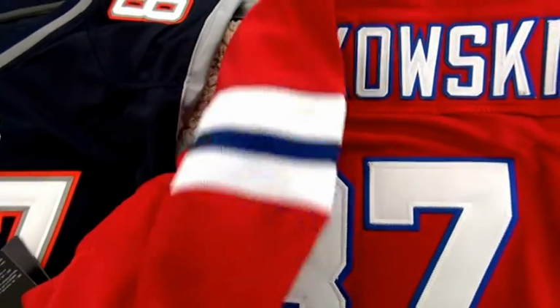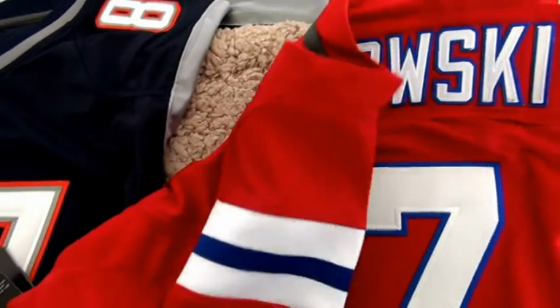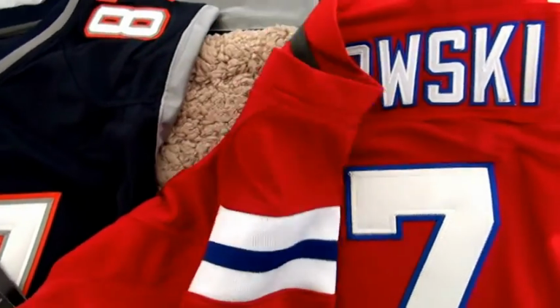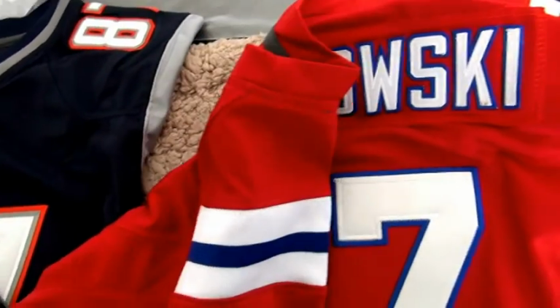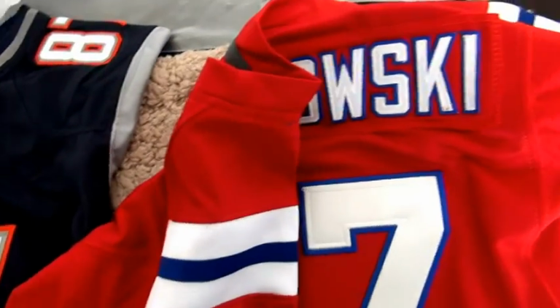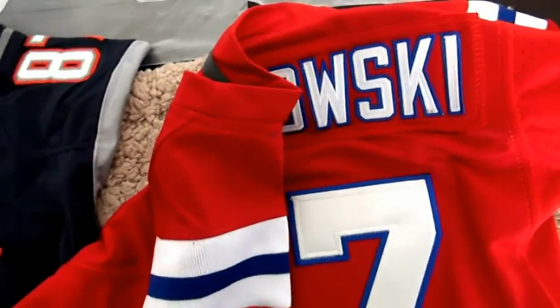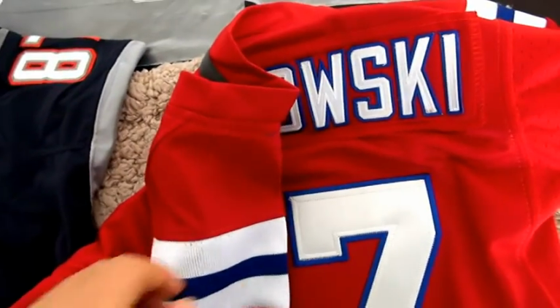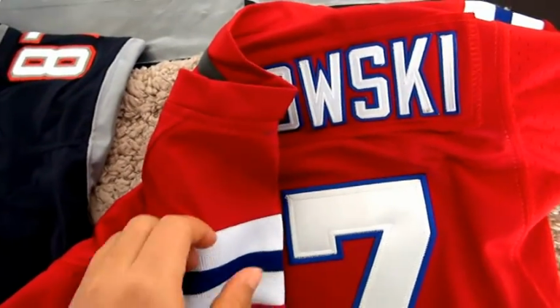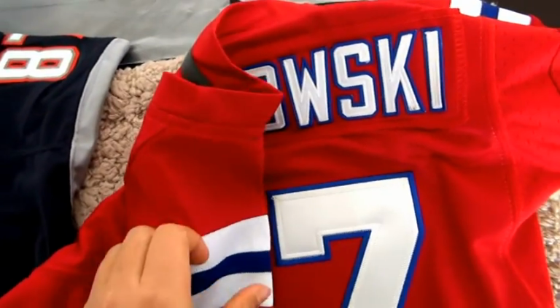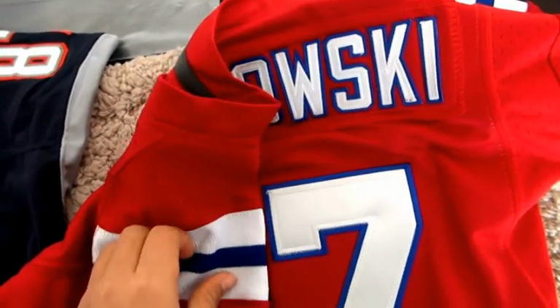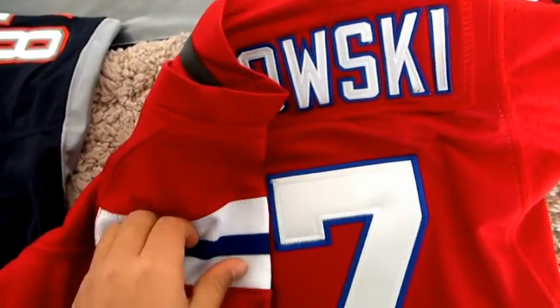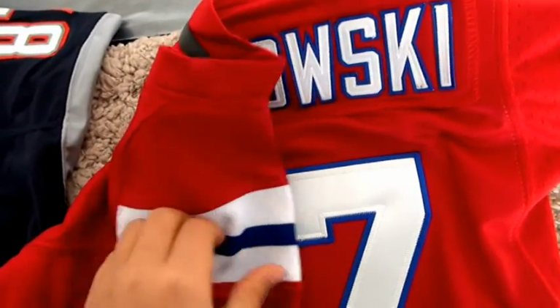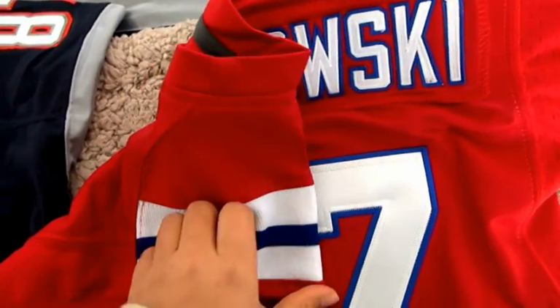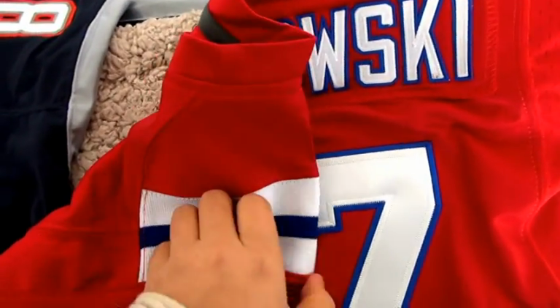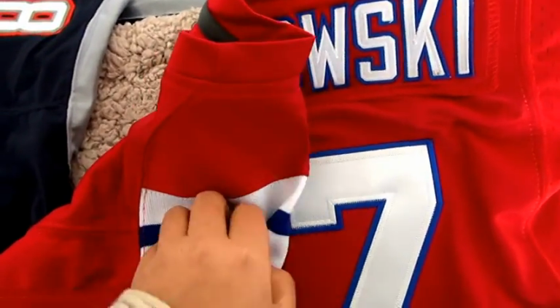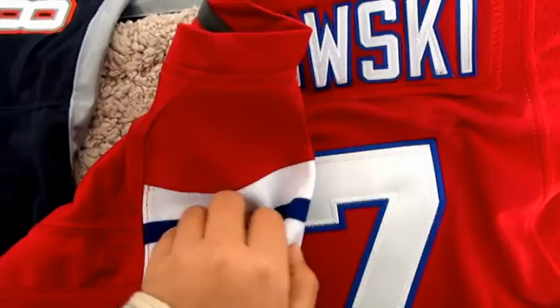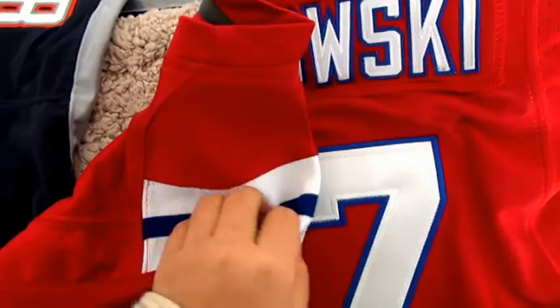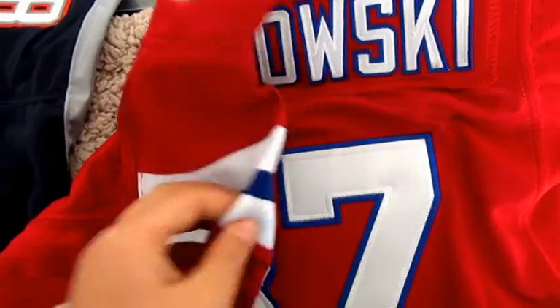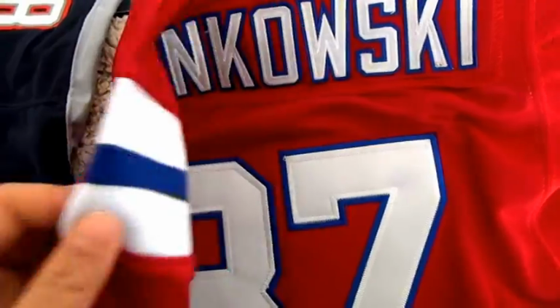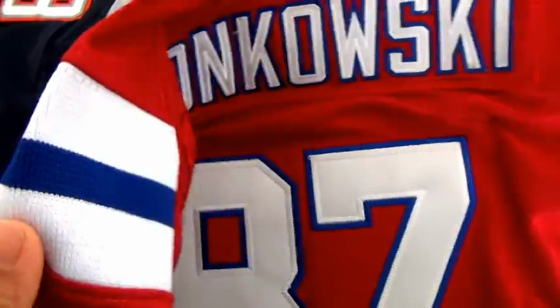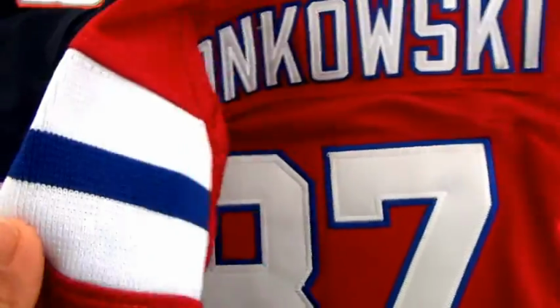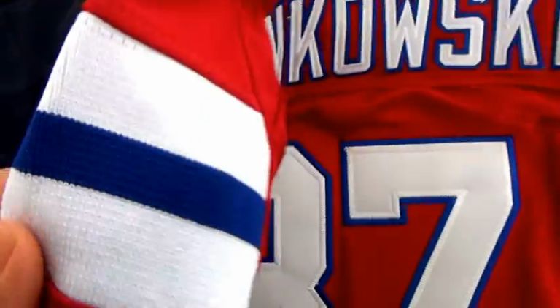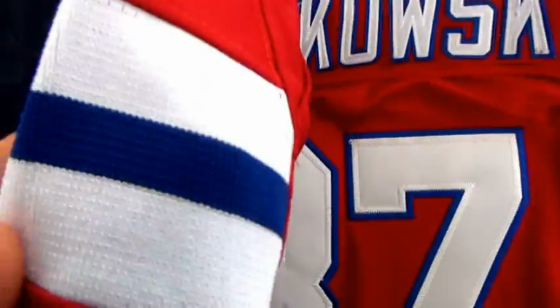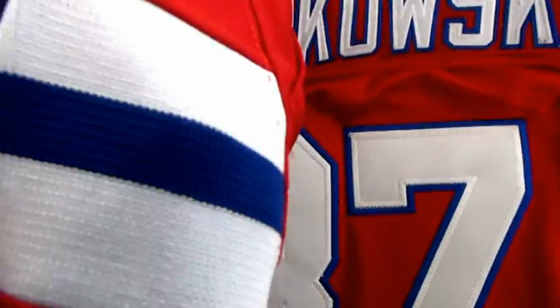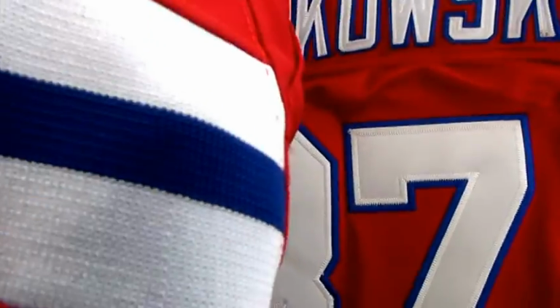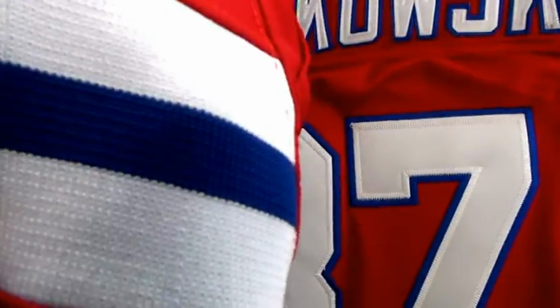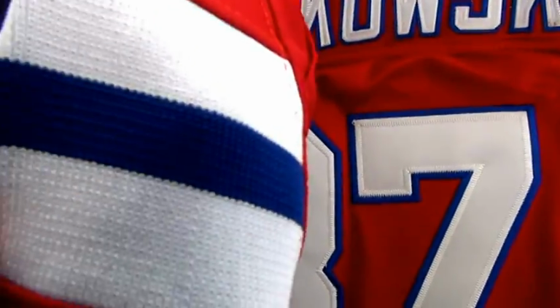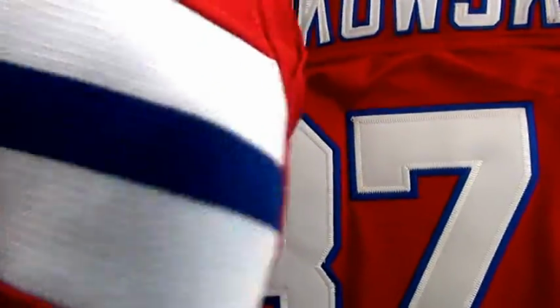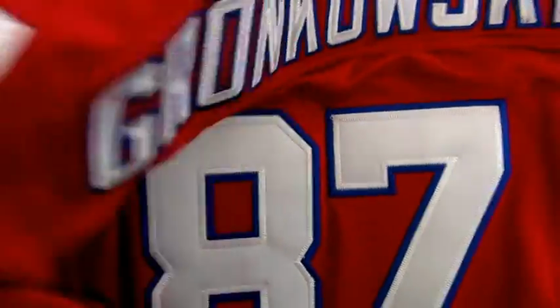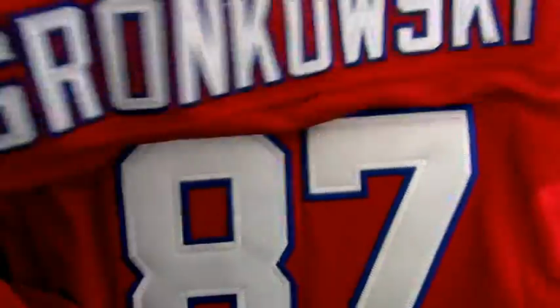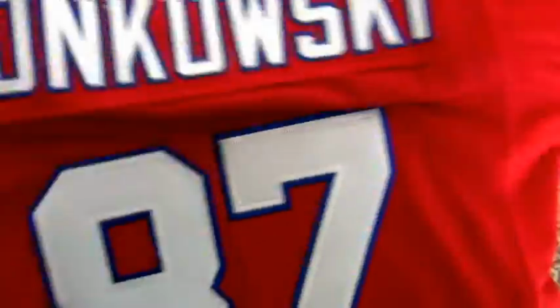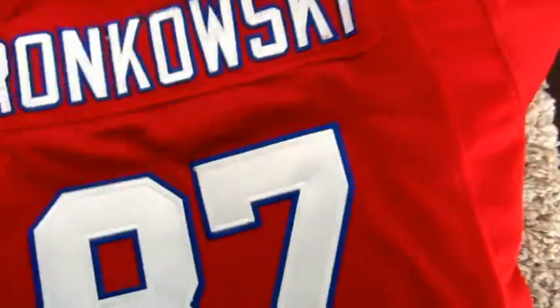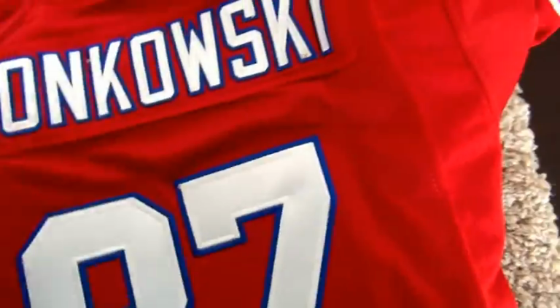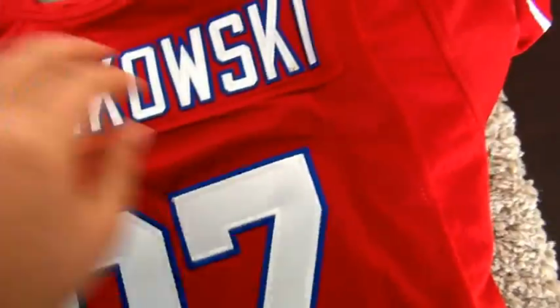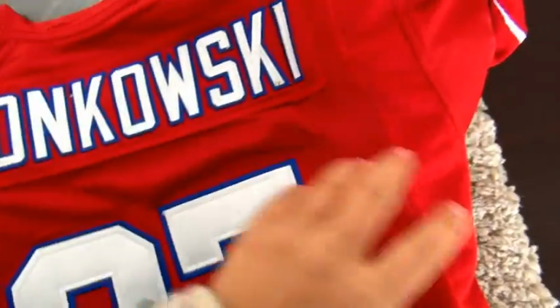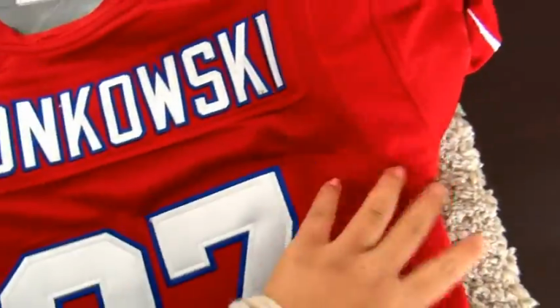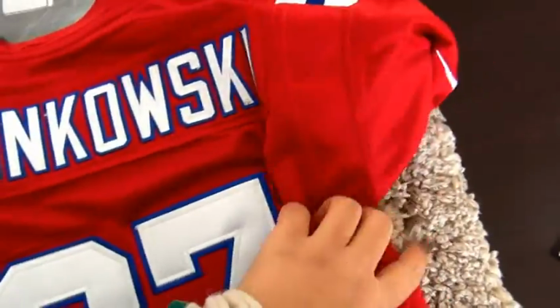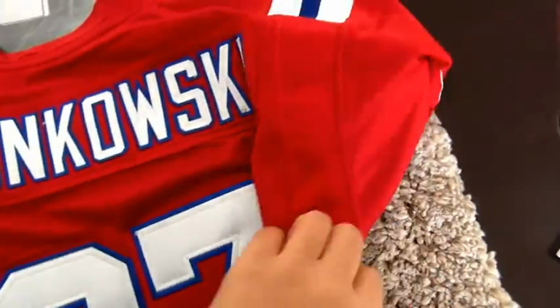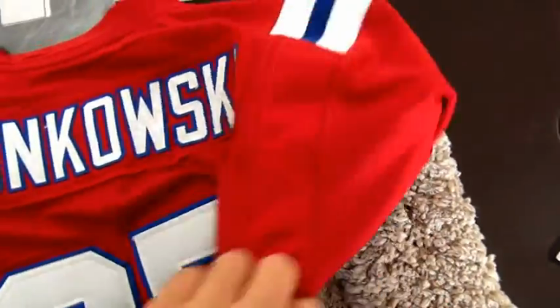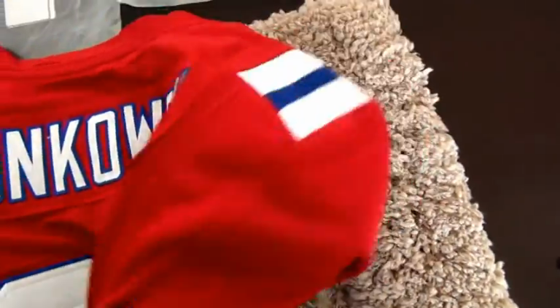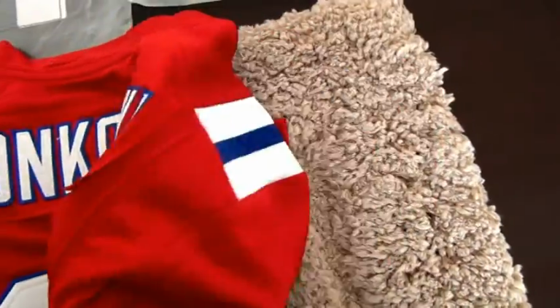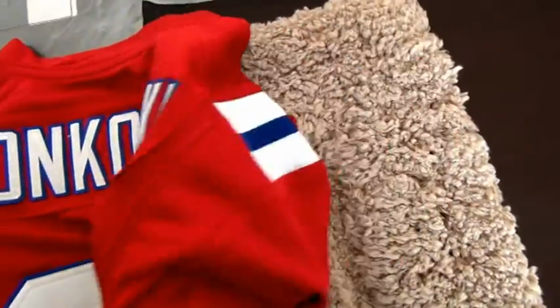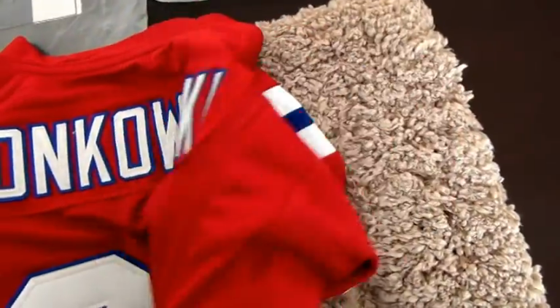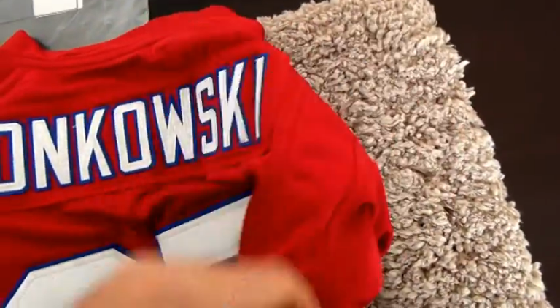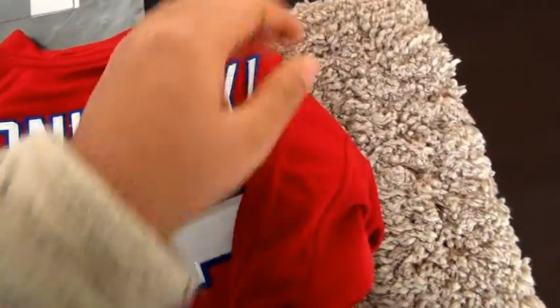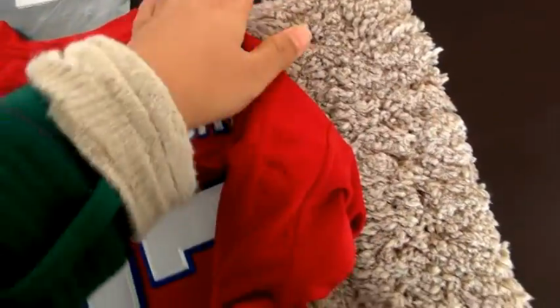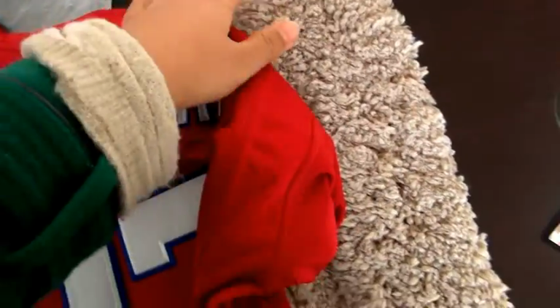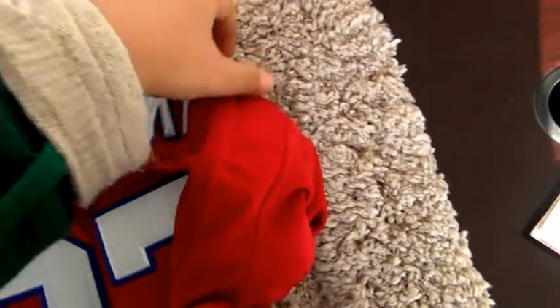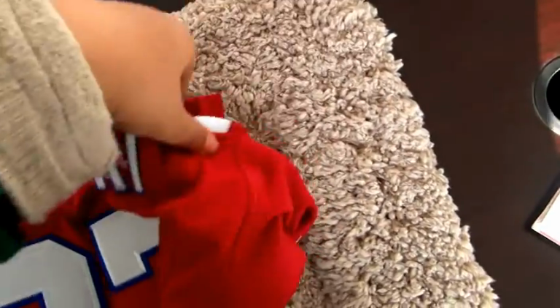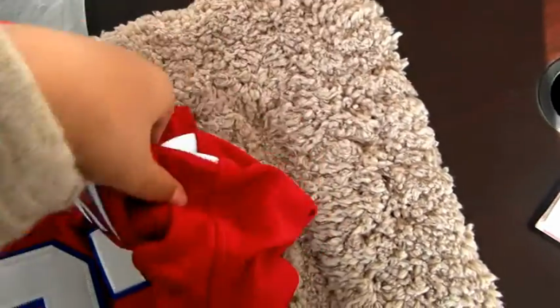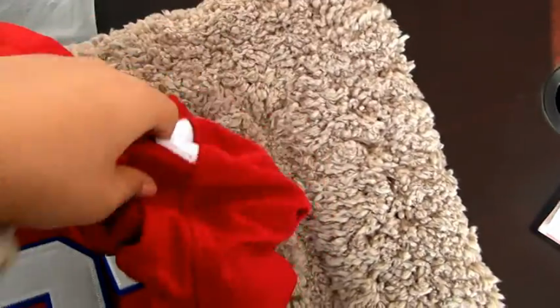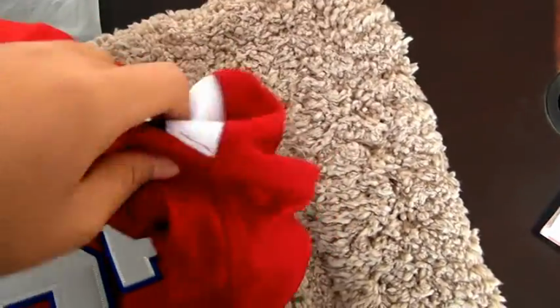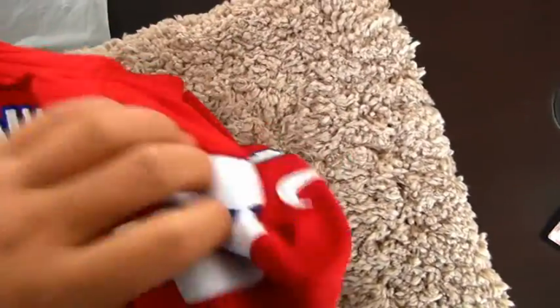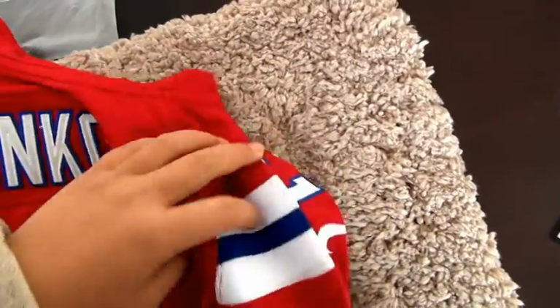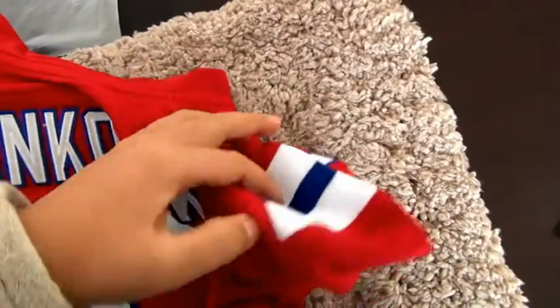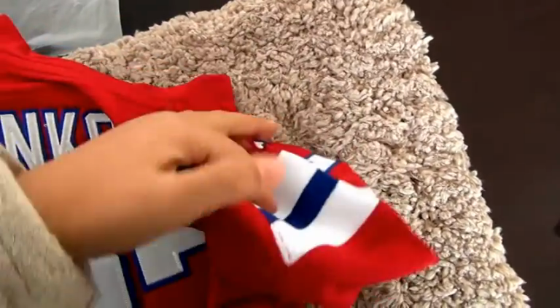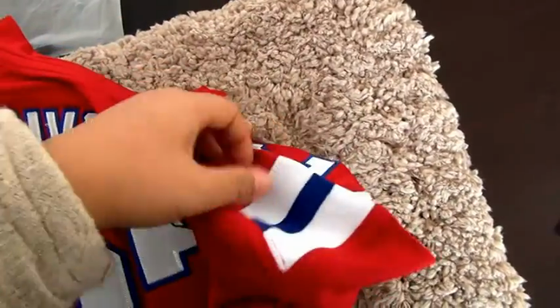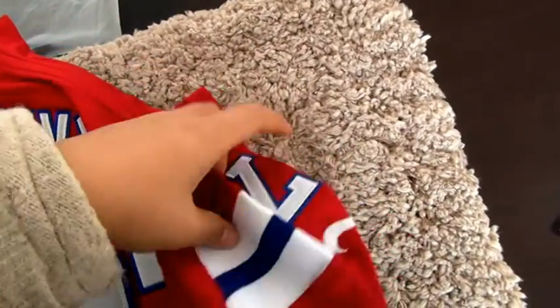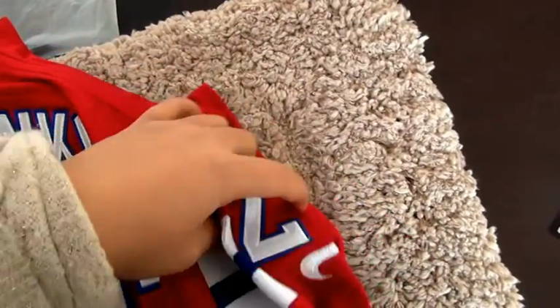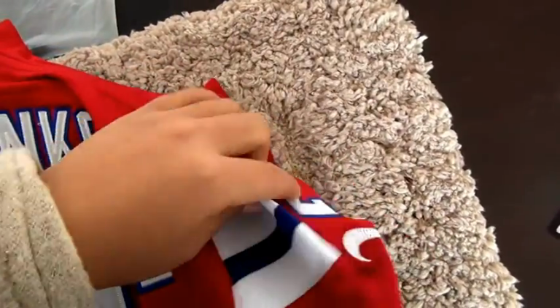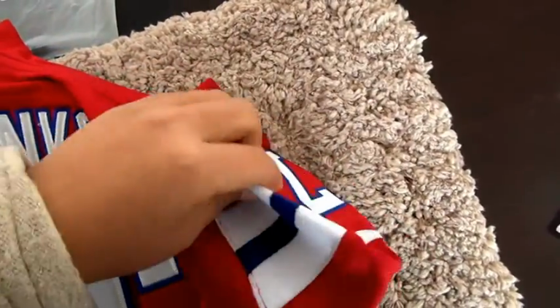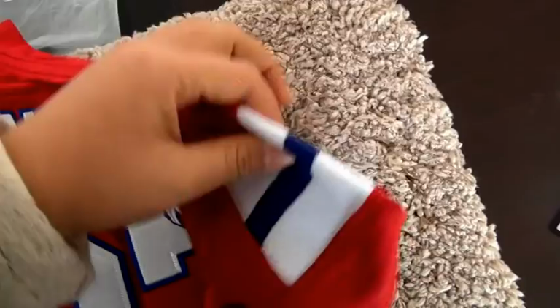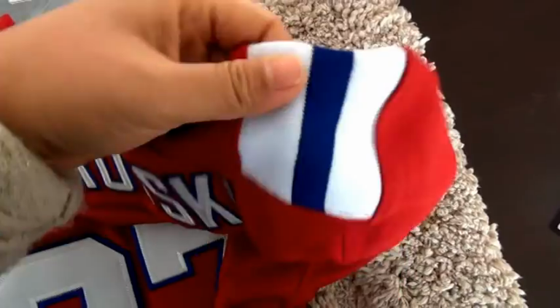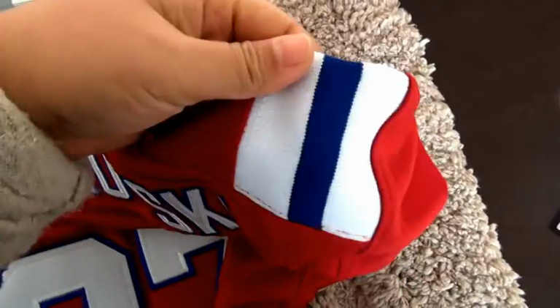And this part is just some stretch fabric. Just some stretch fabric.